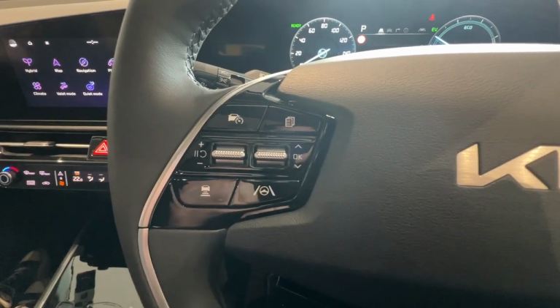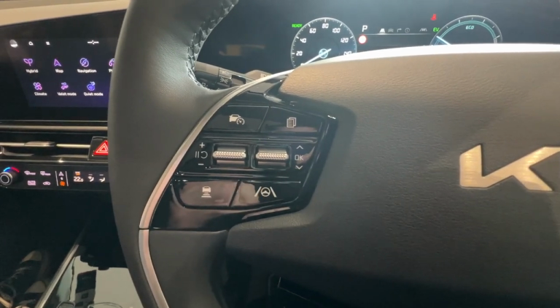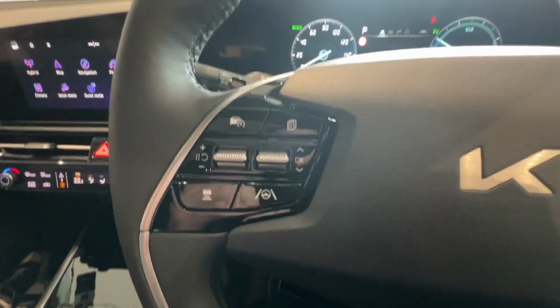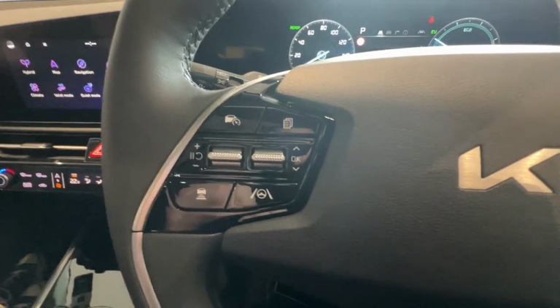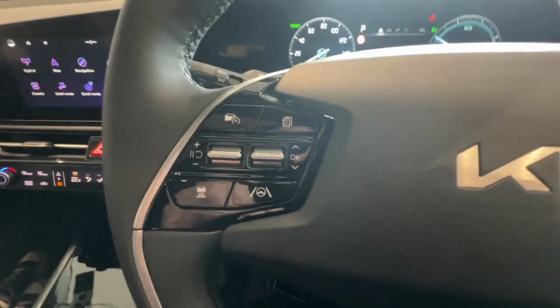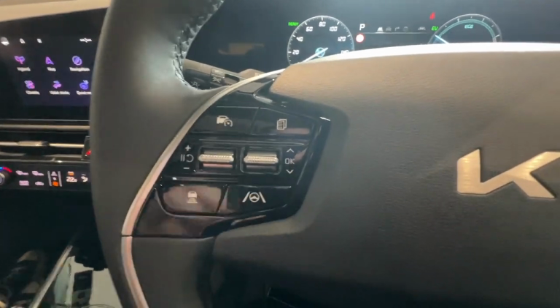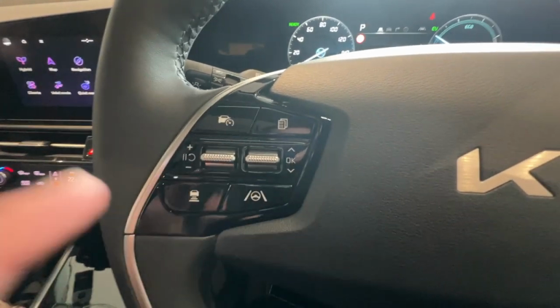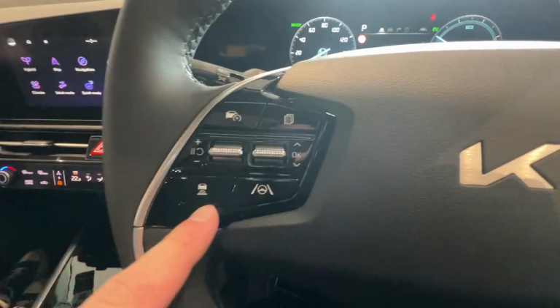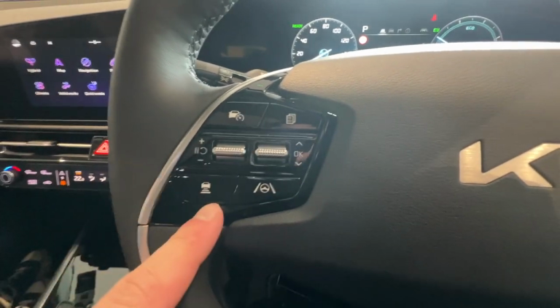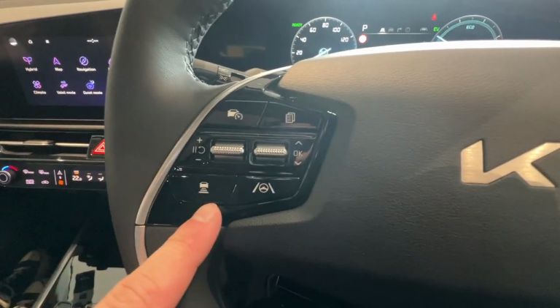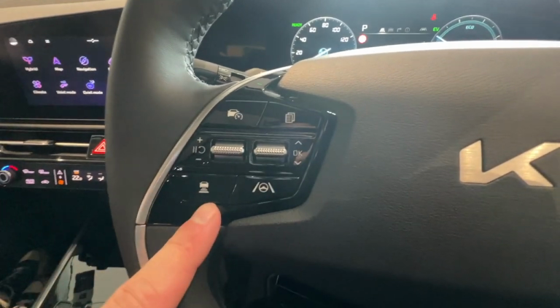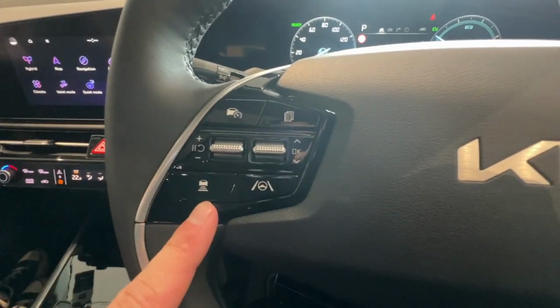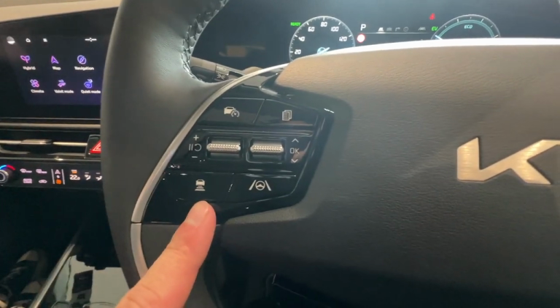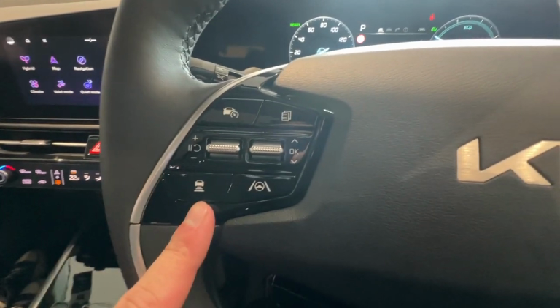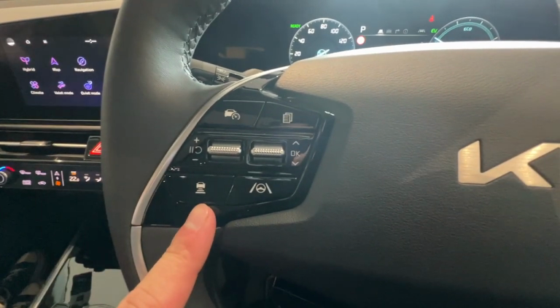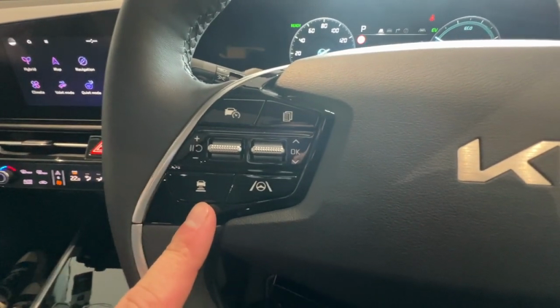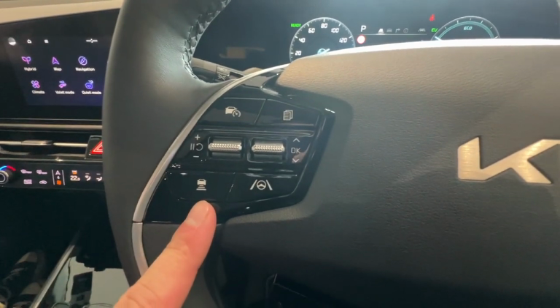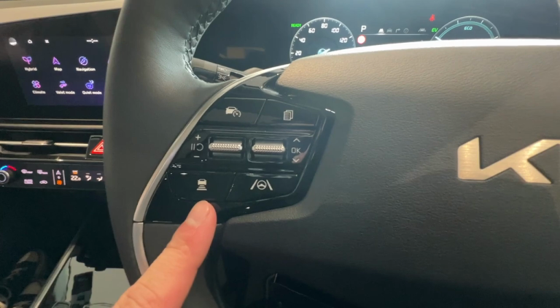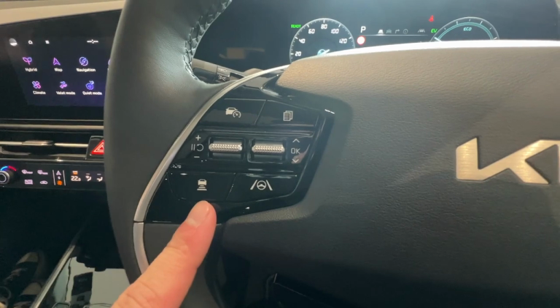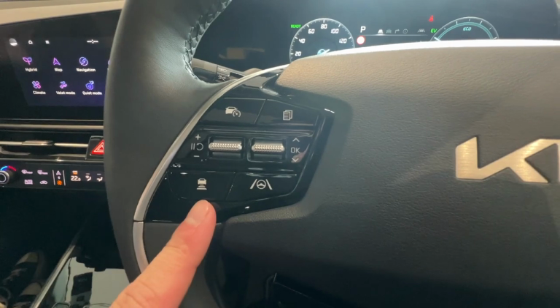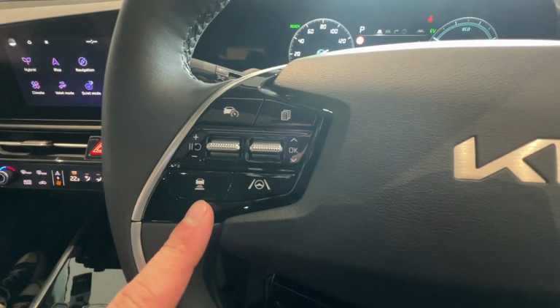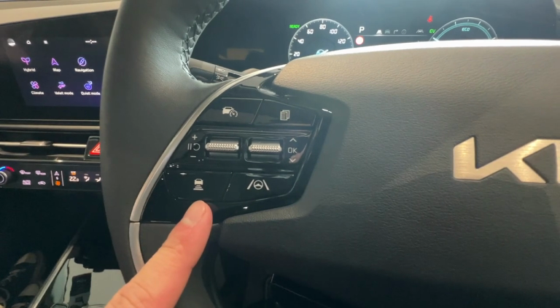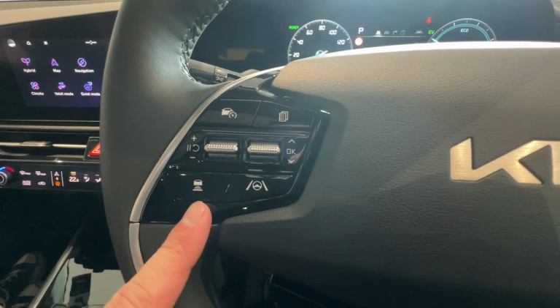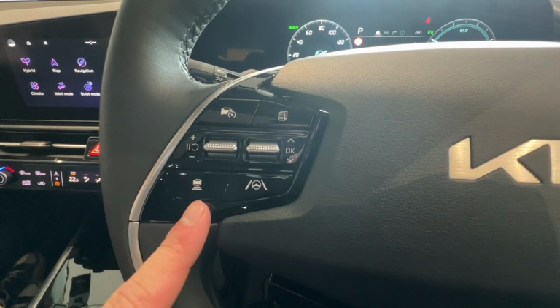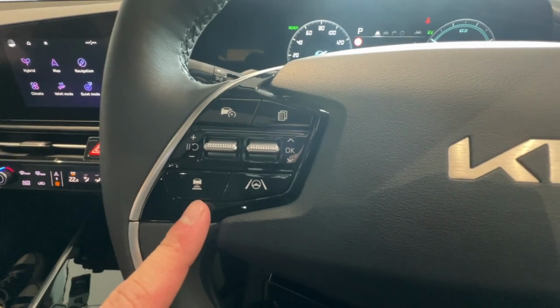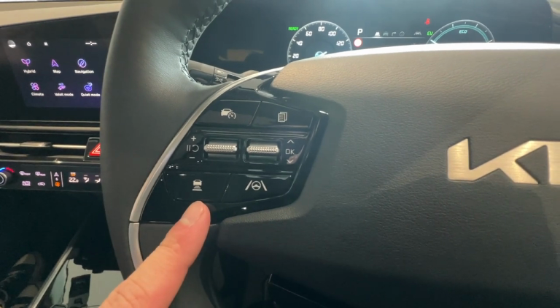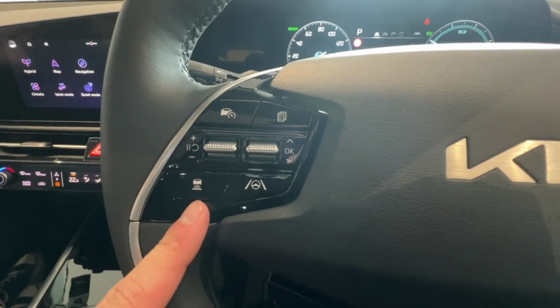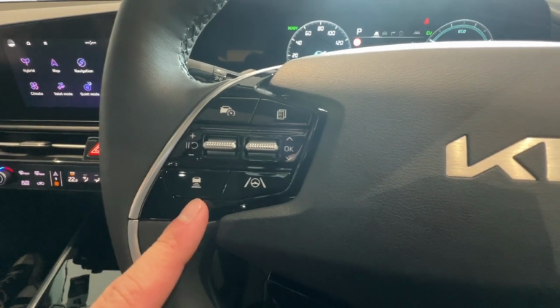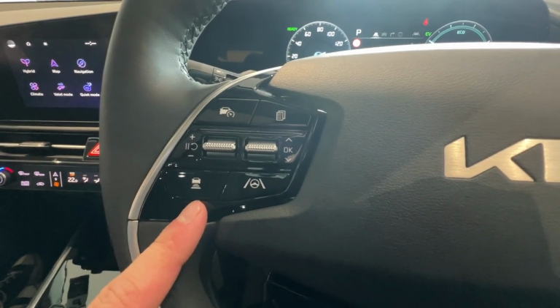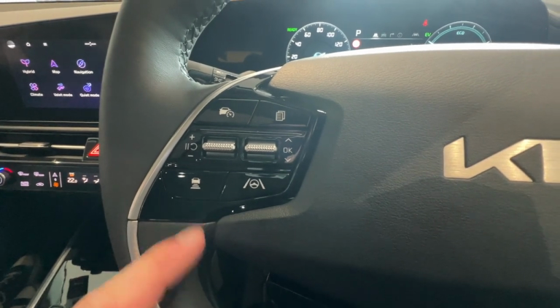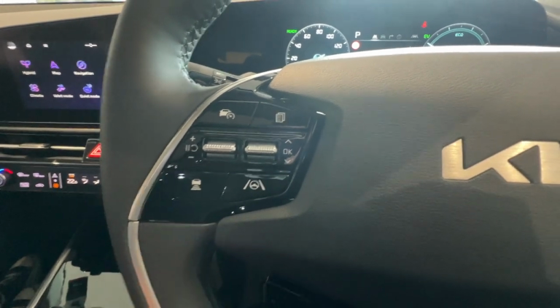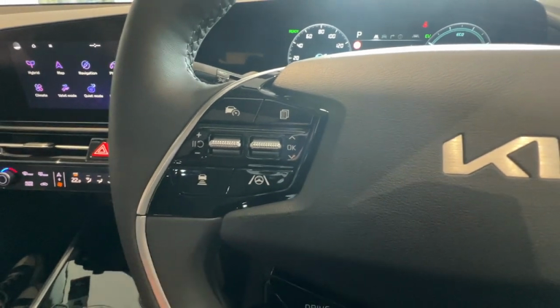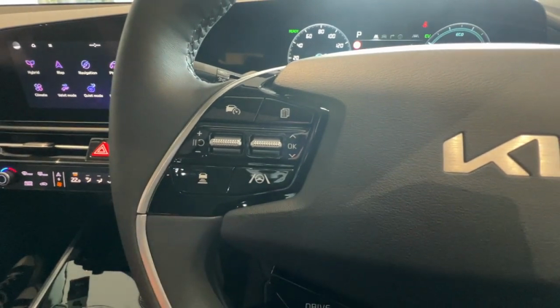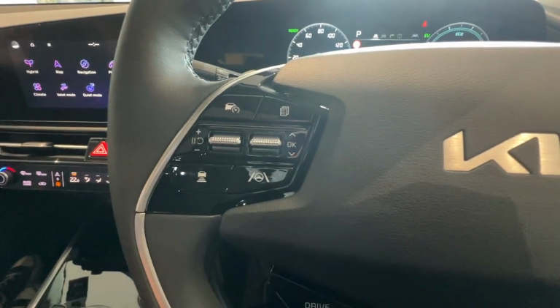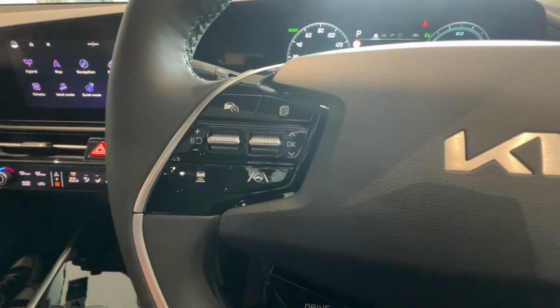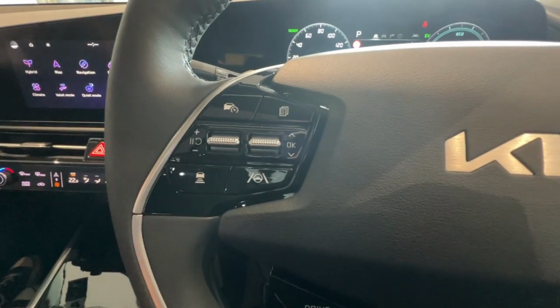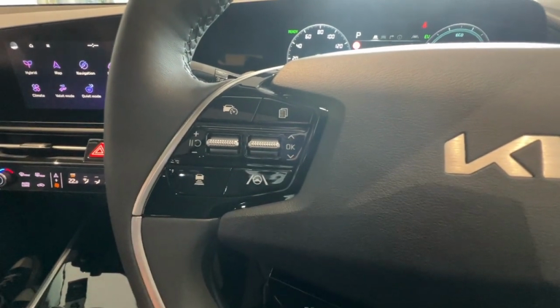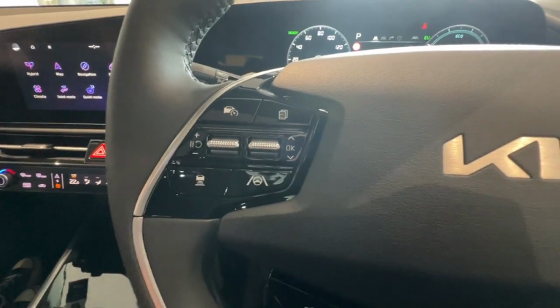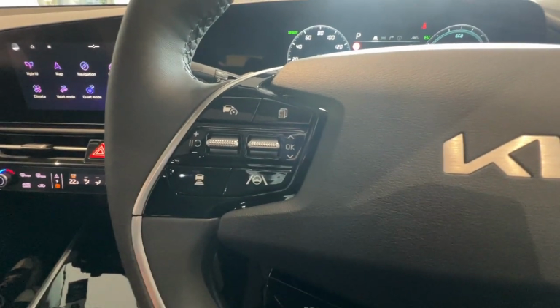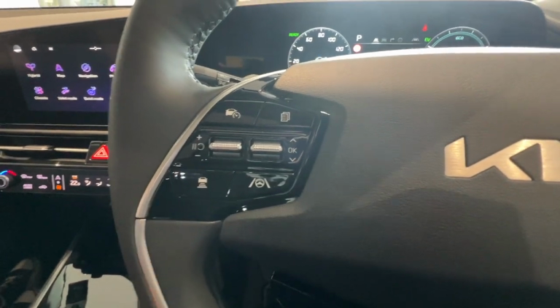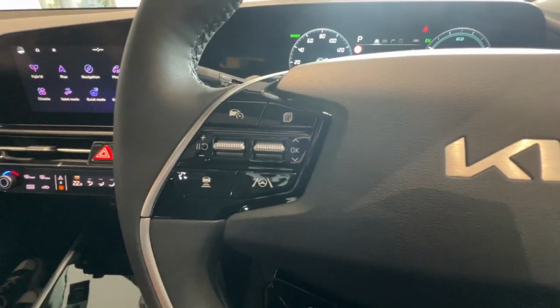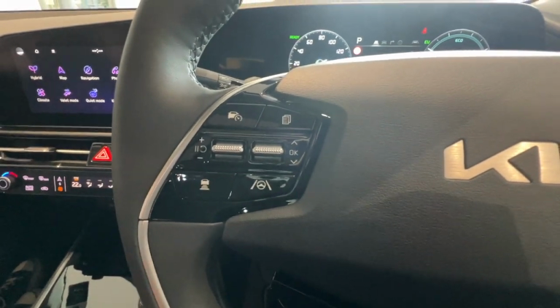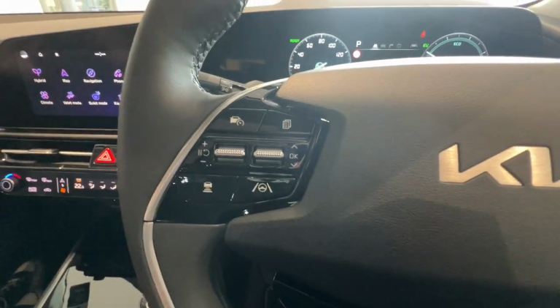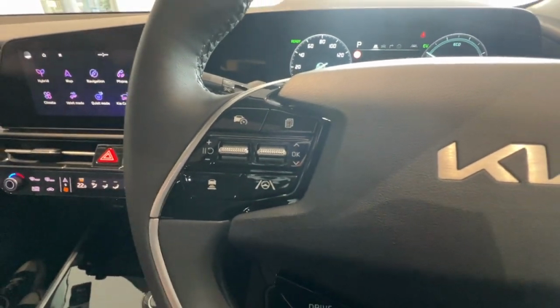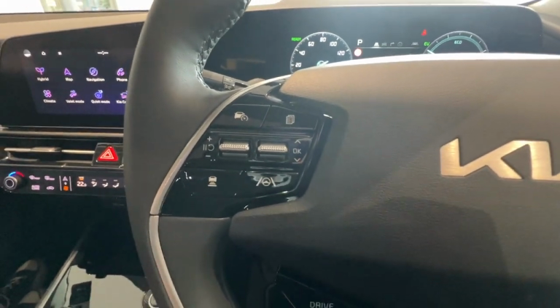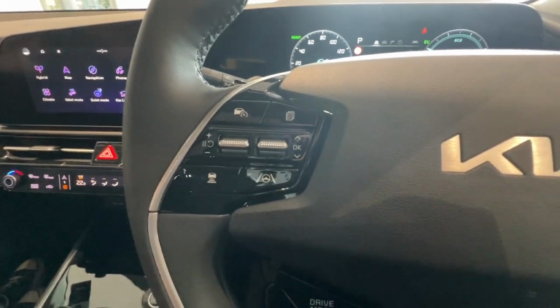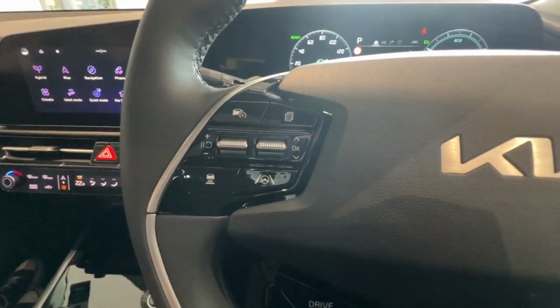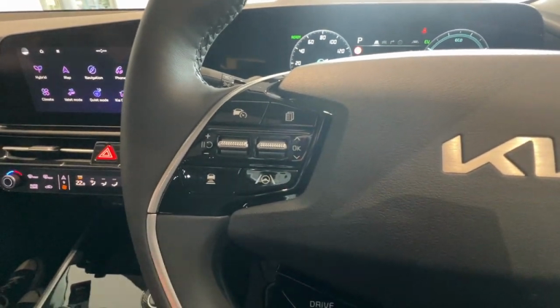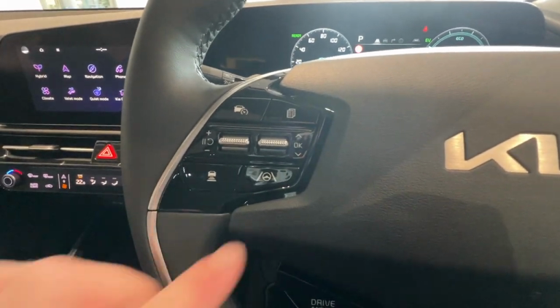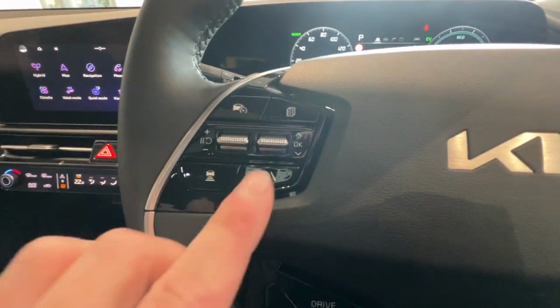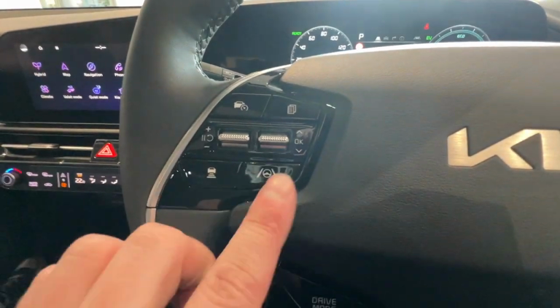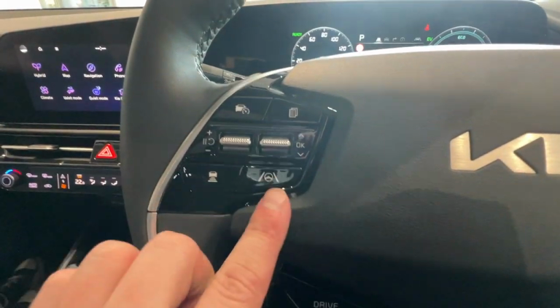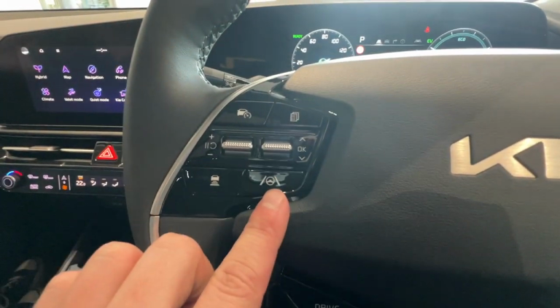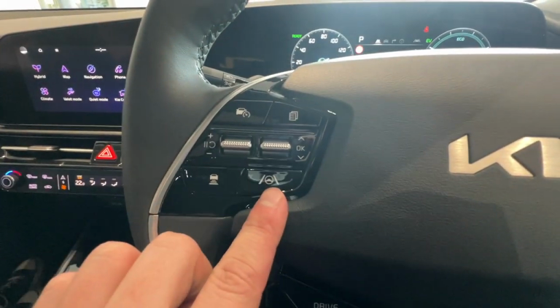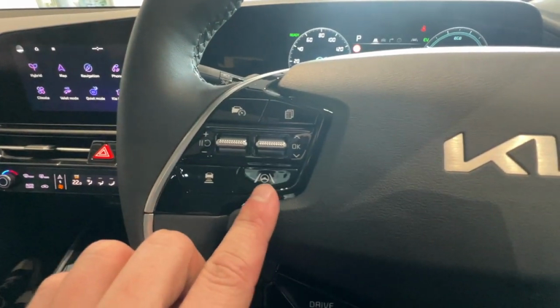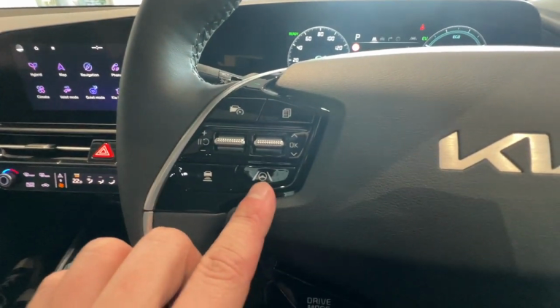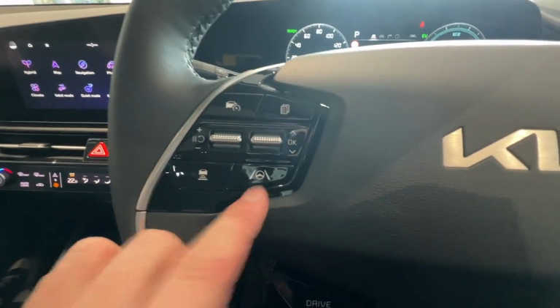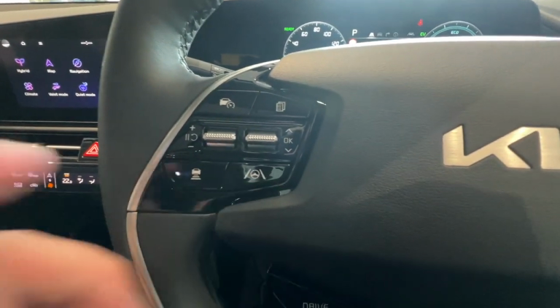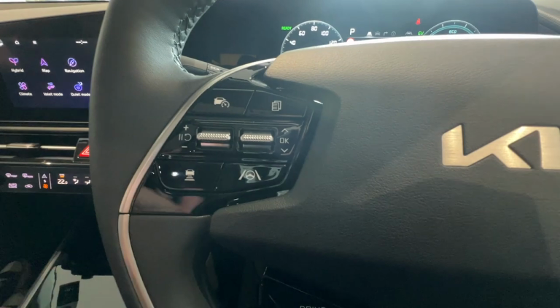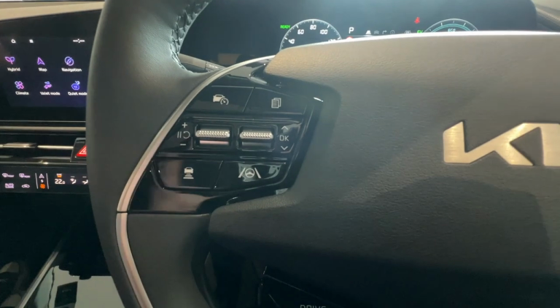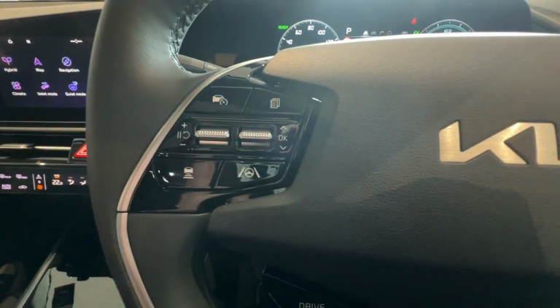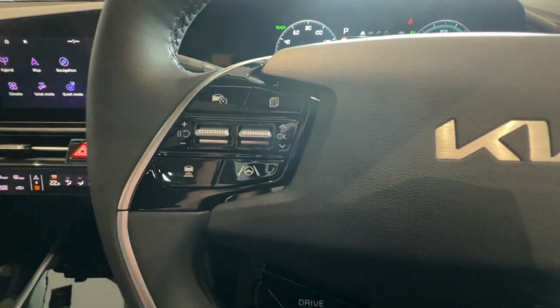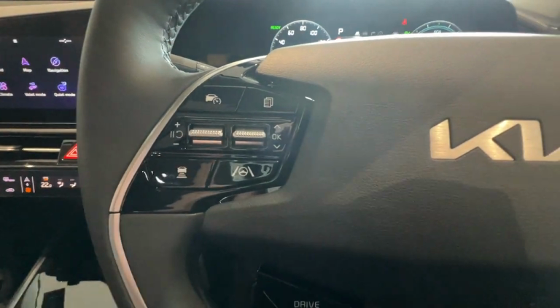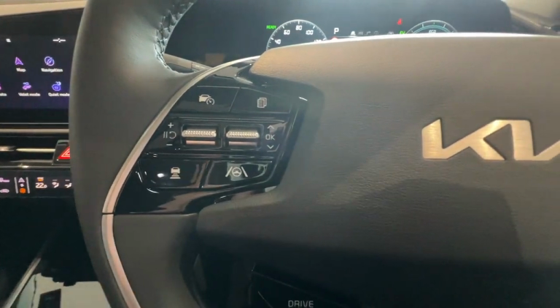Below that is just the distance button for your smart cruise control, so it'll keep you either closer or further away from the car in front, and then just your lane keep assist button.